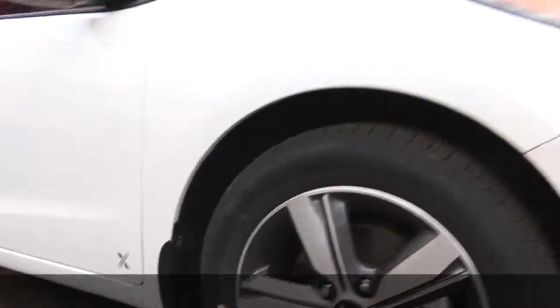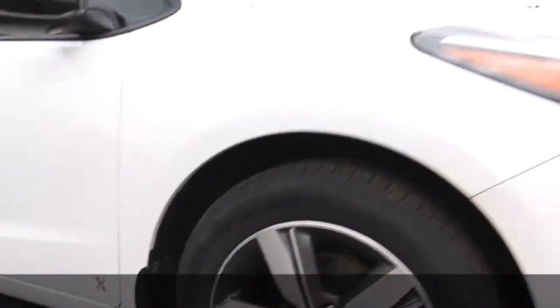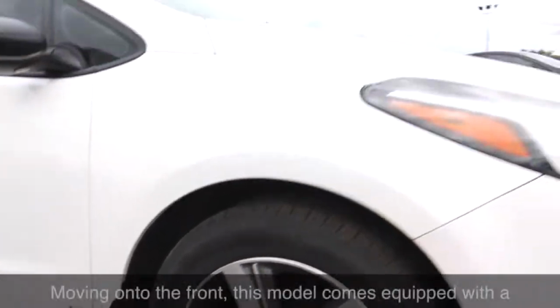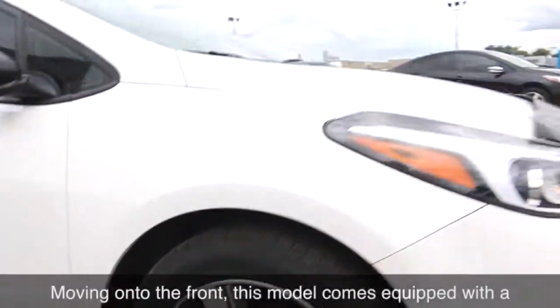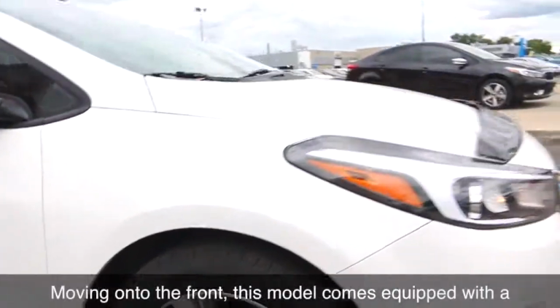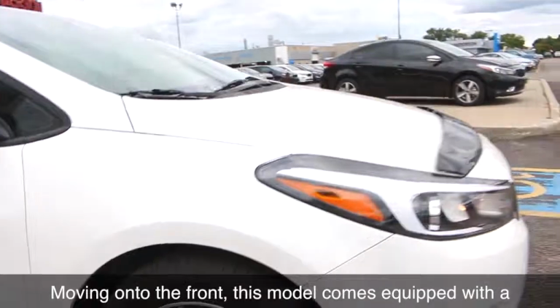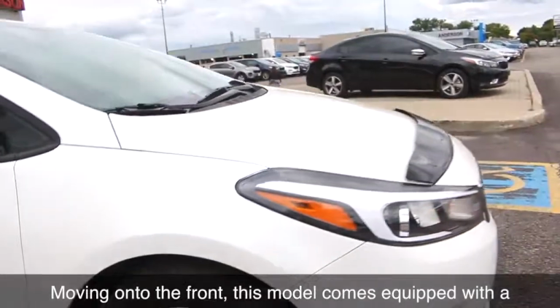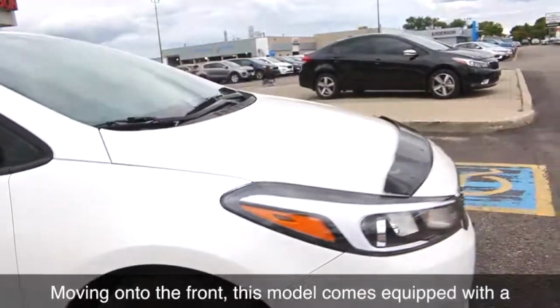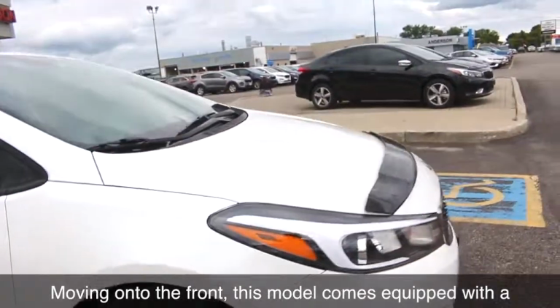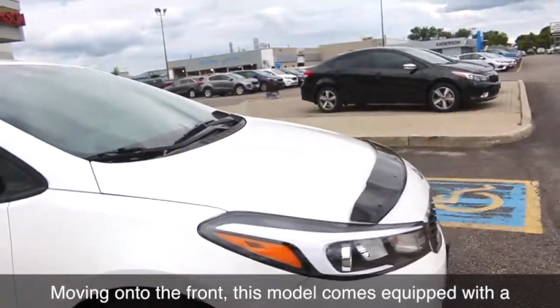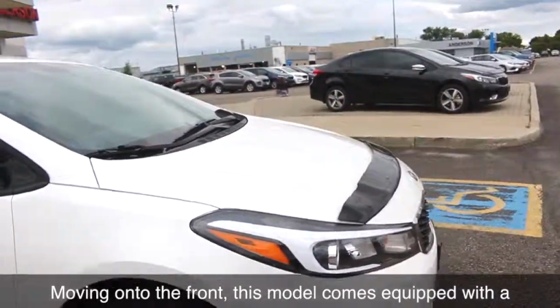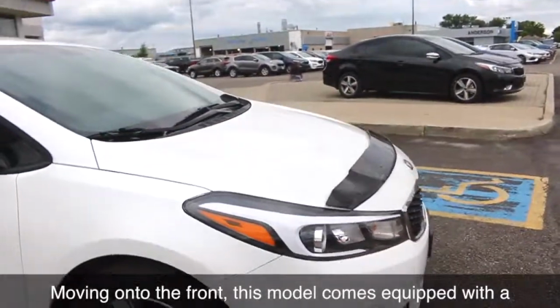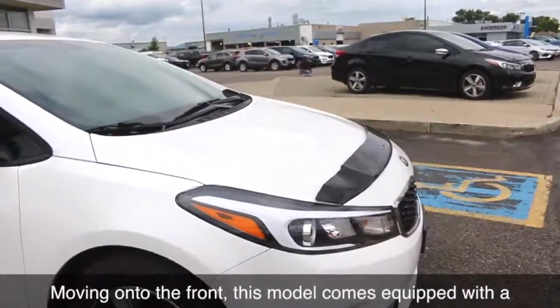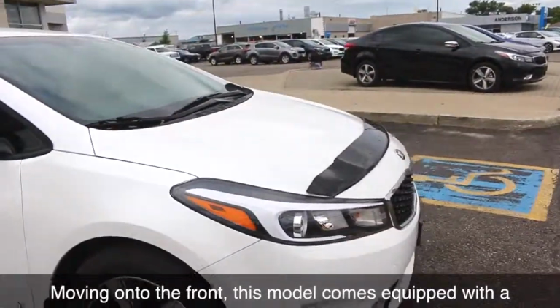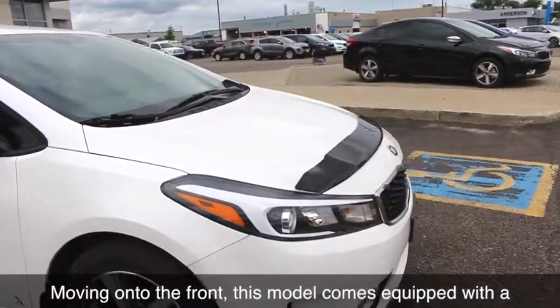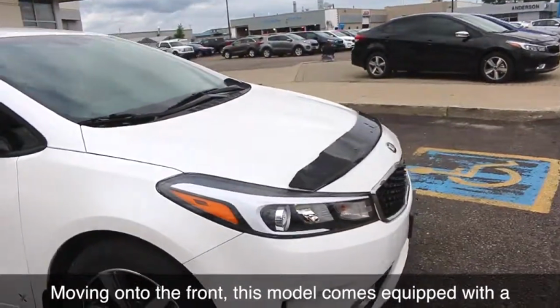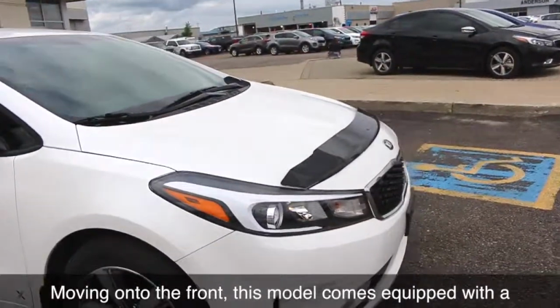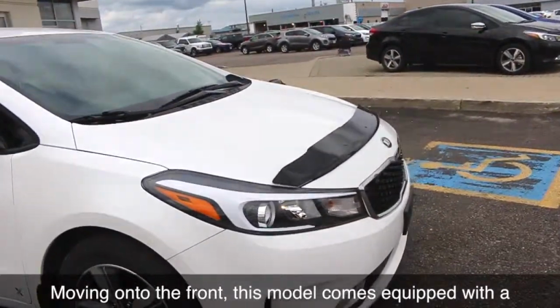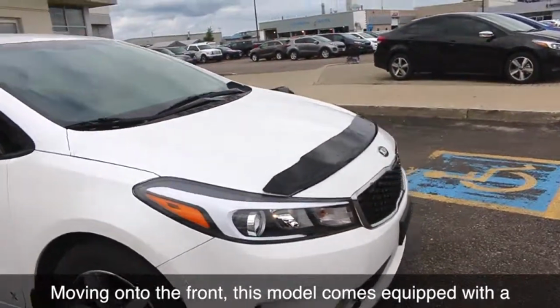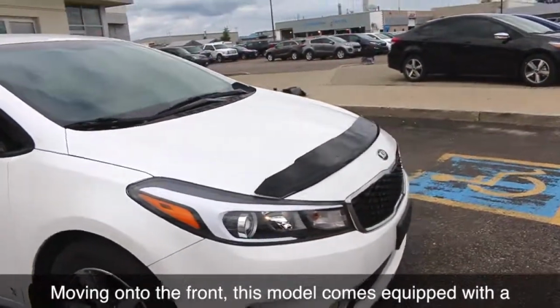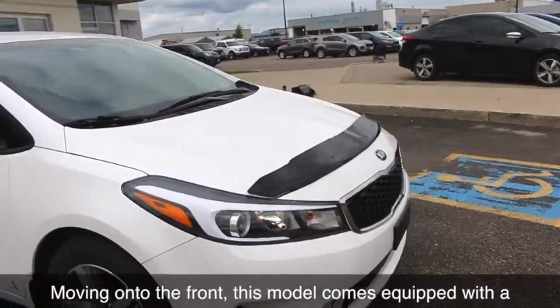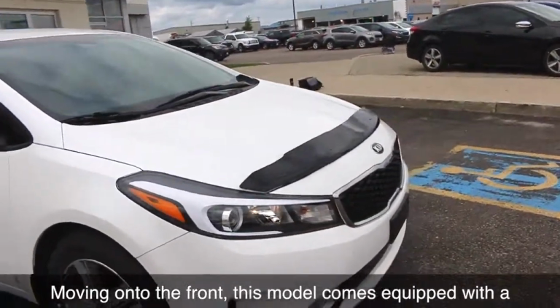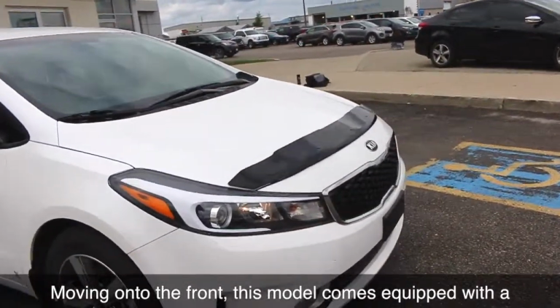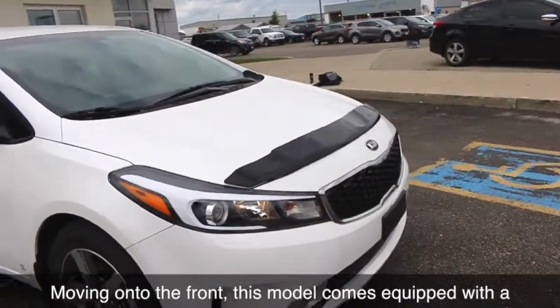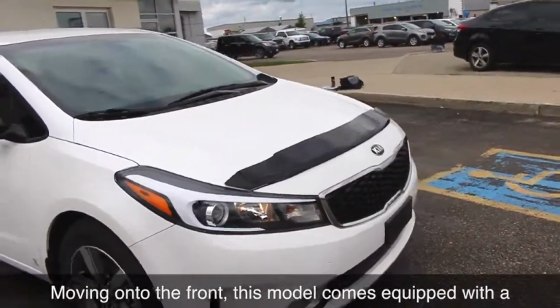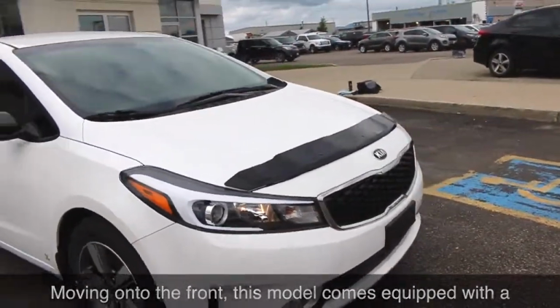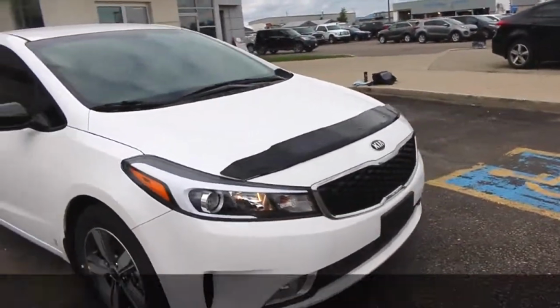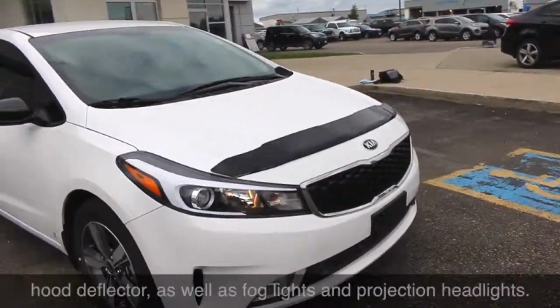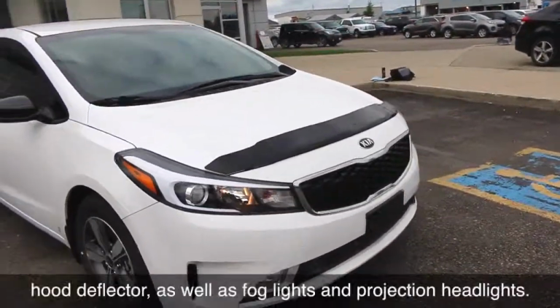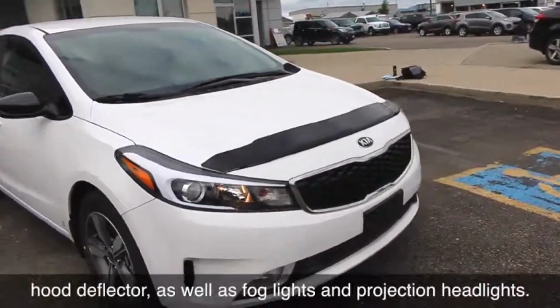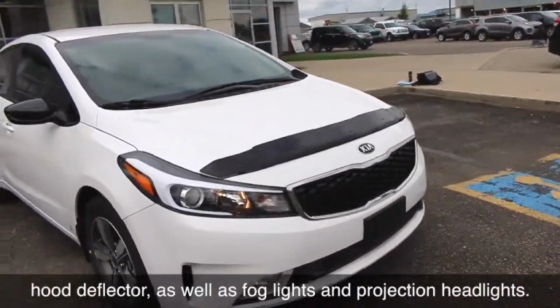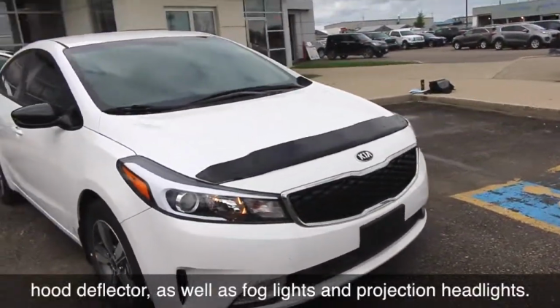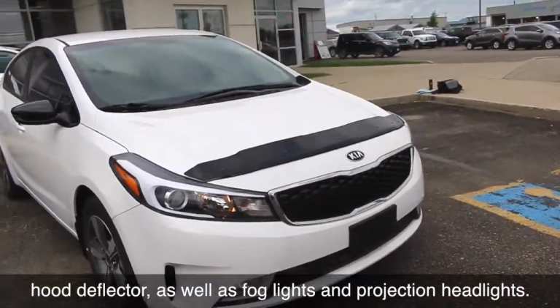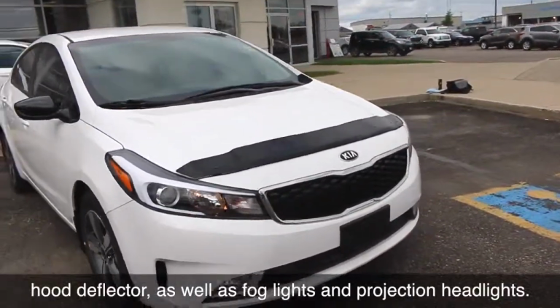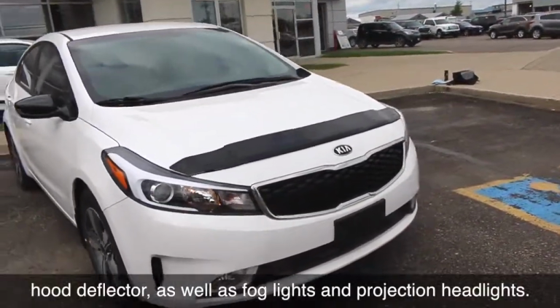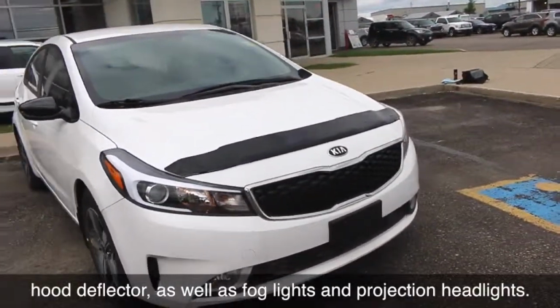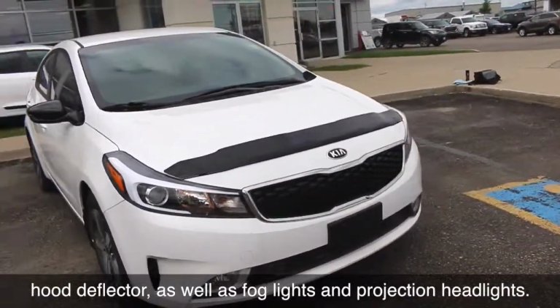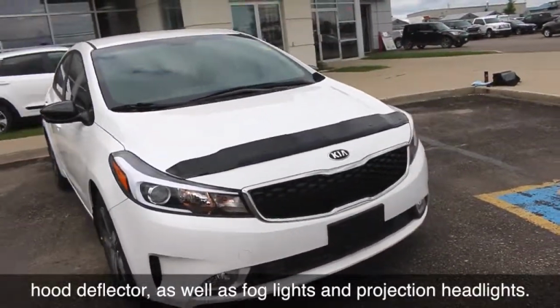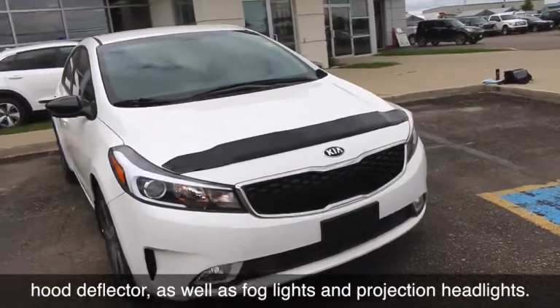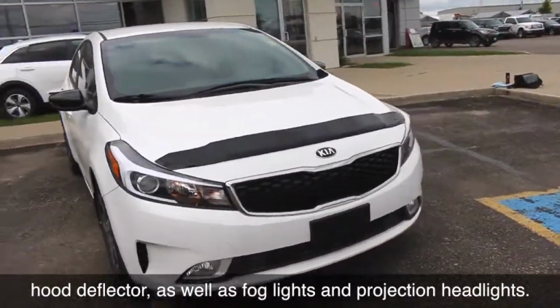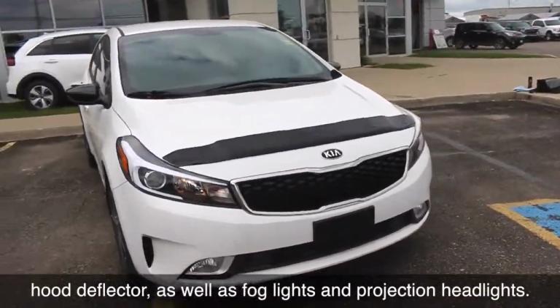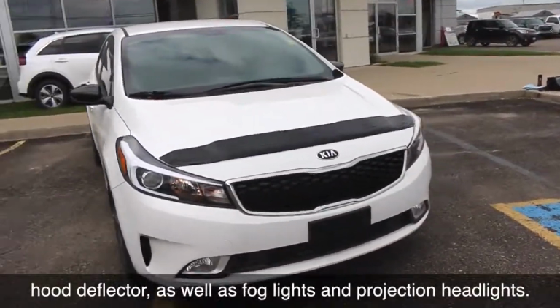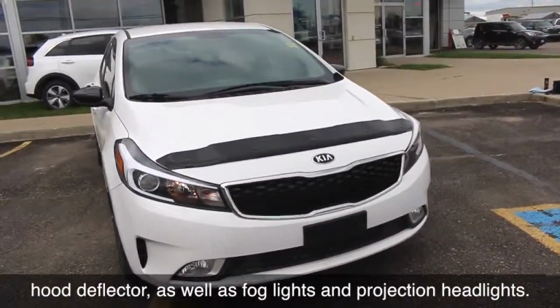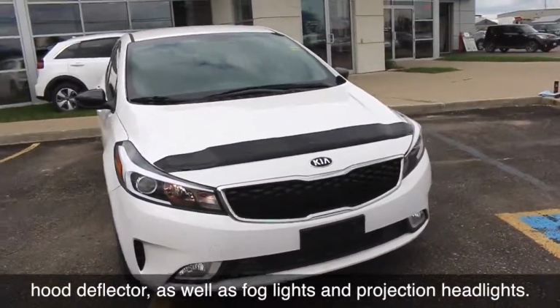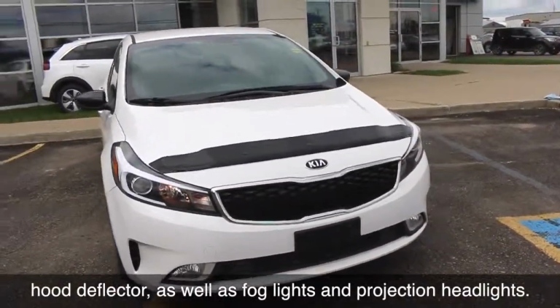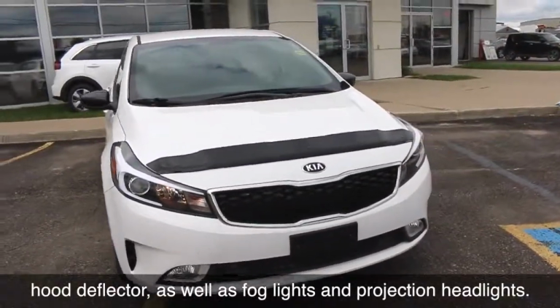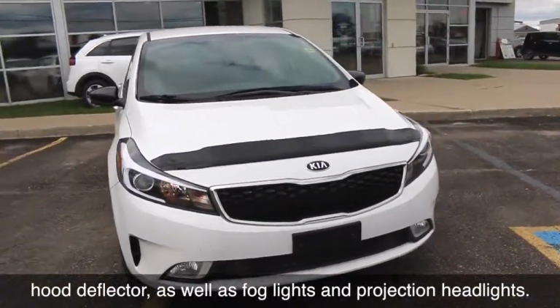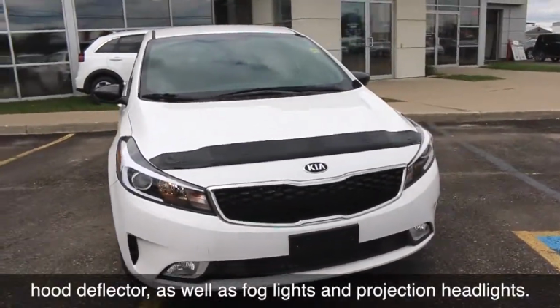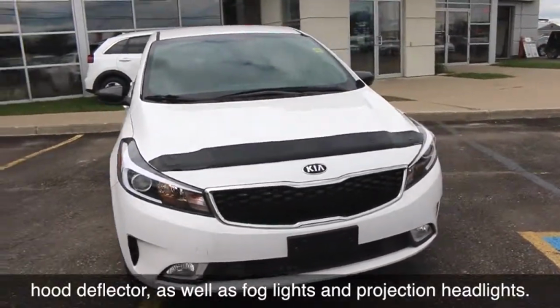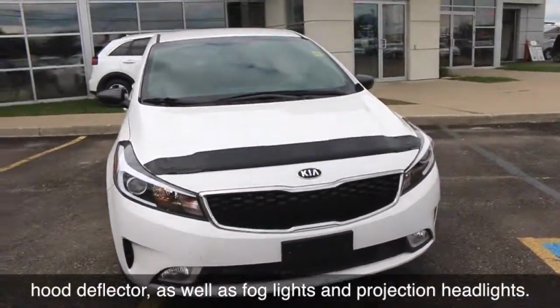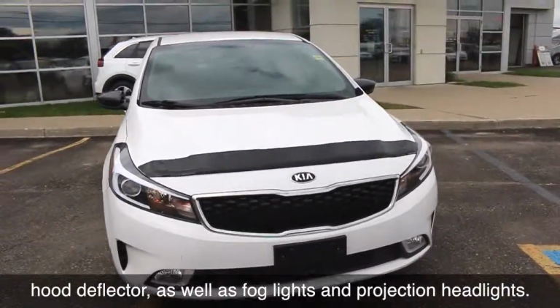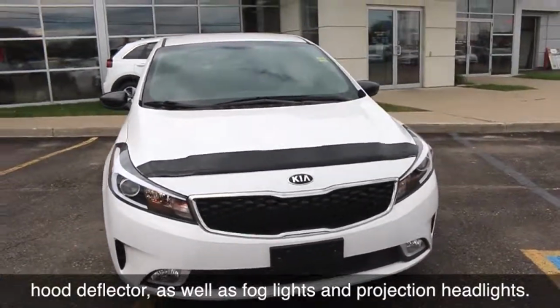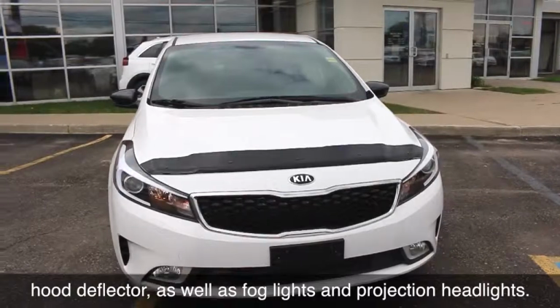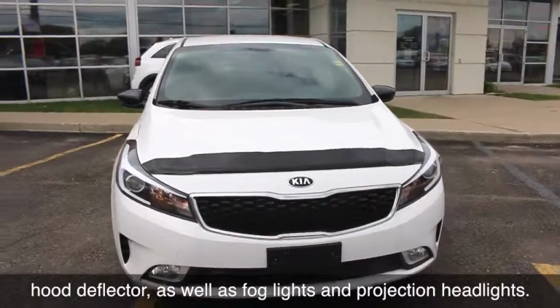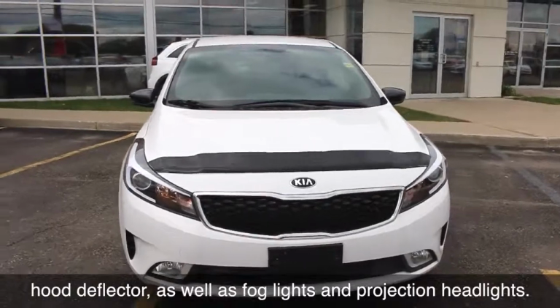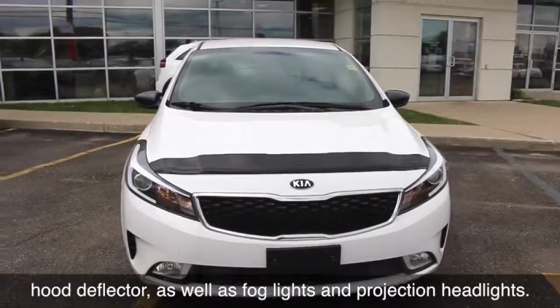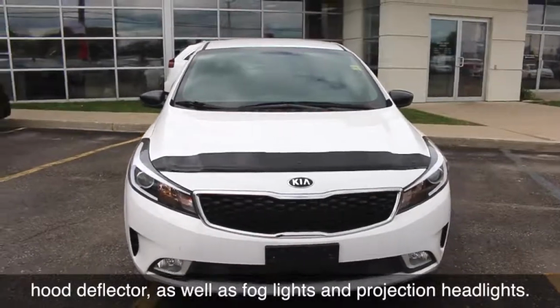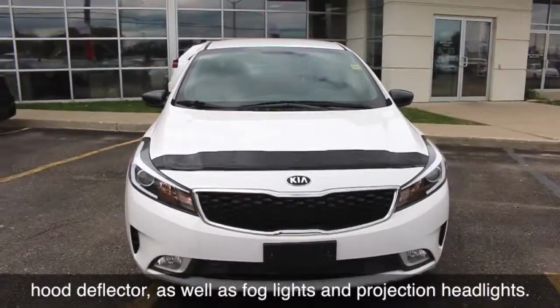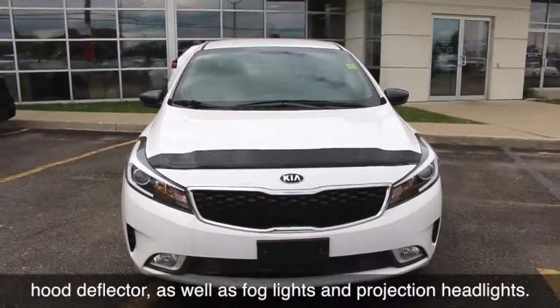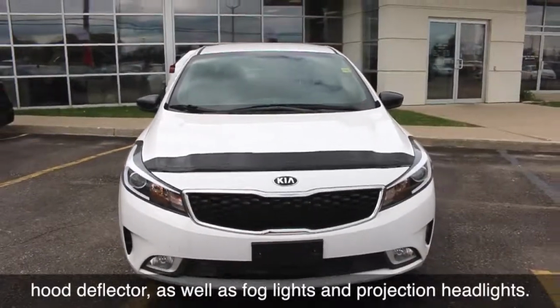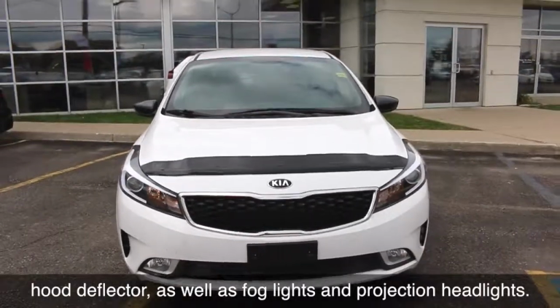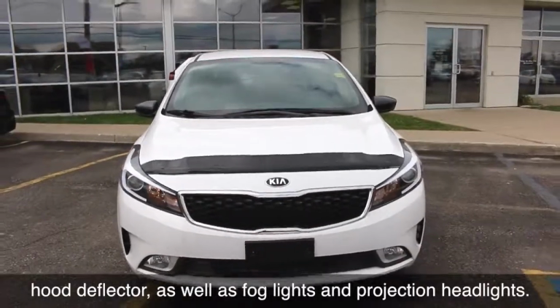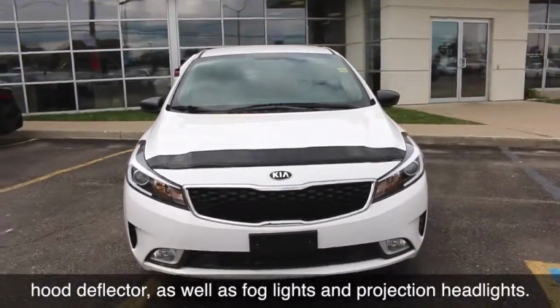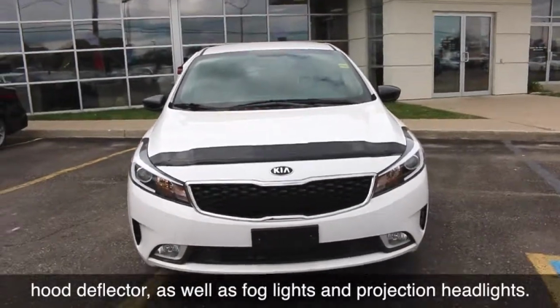Moving on to the front, this model comes equipped with a hood deflector as well as fog lights and projection headlights.